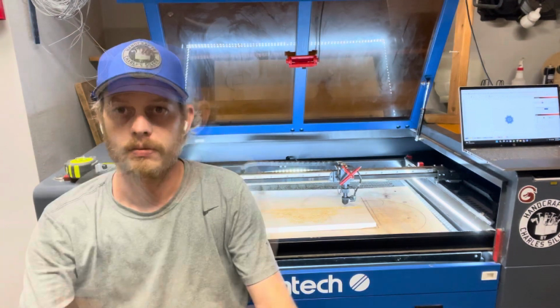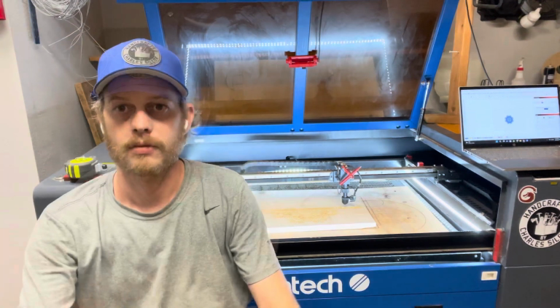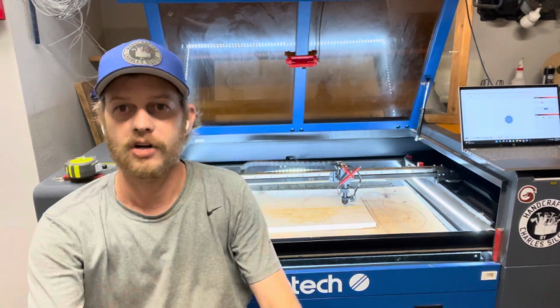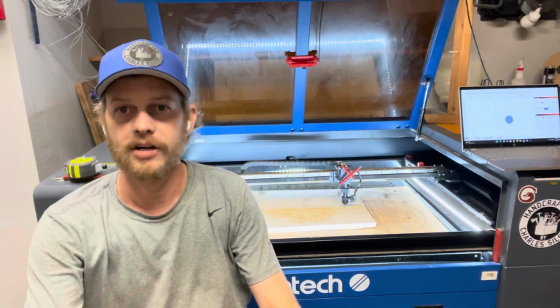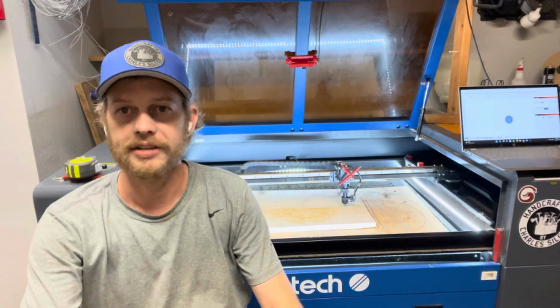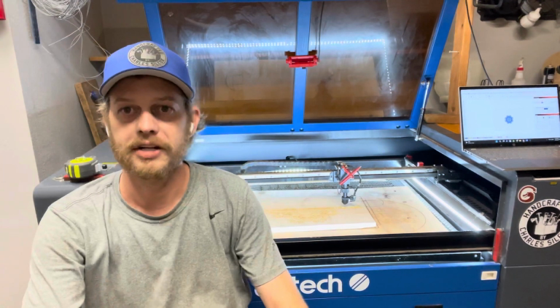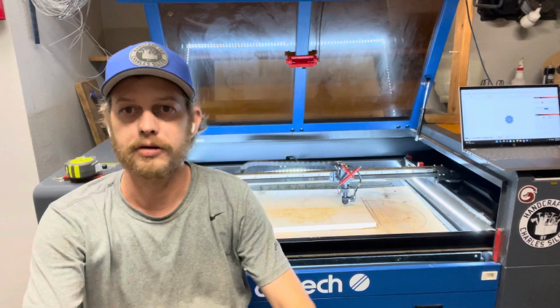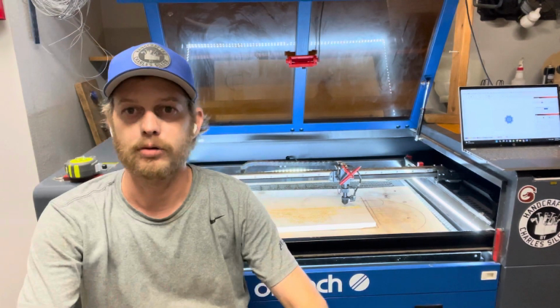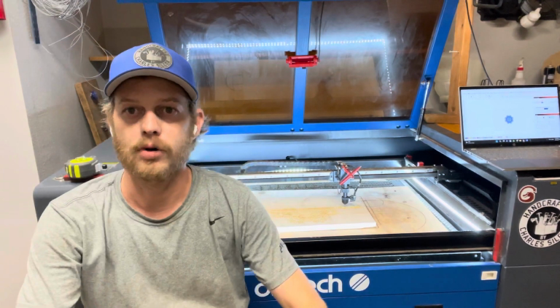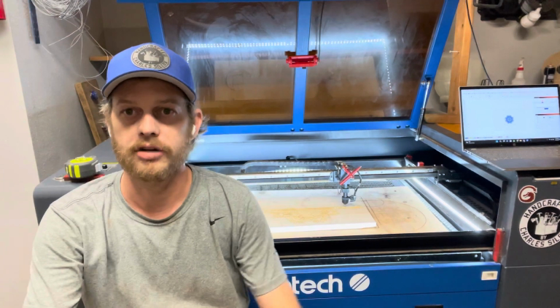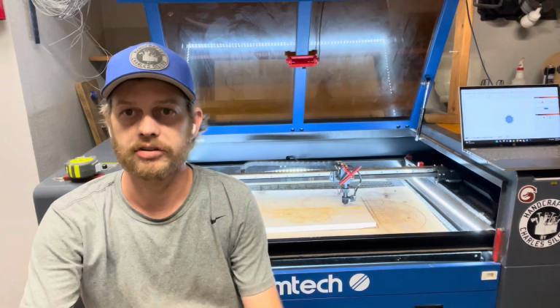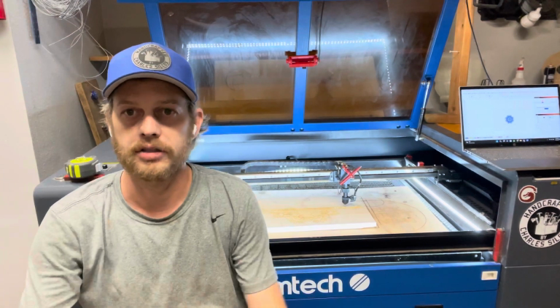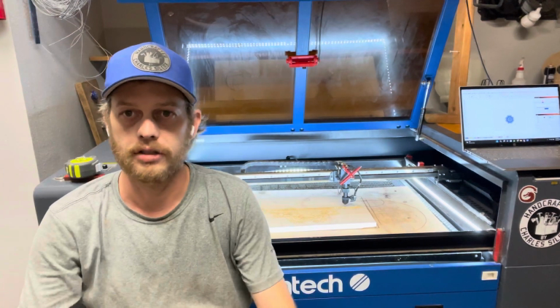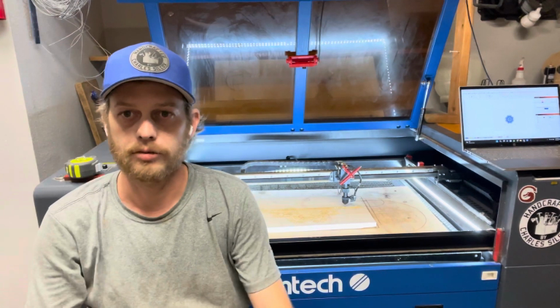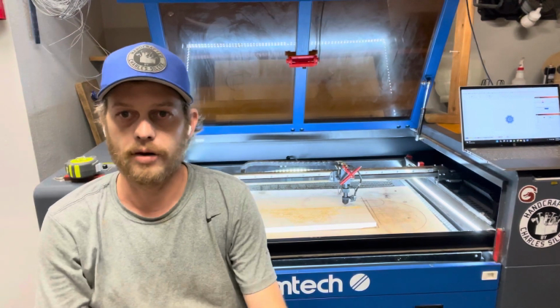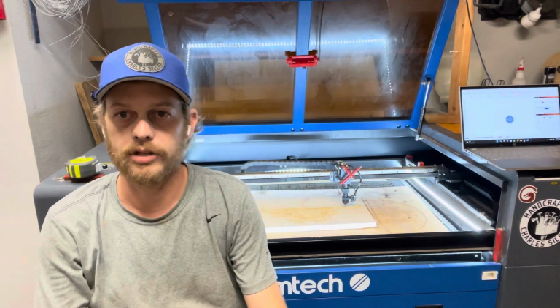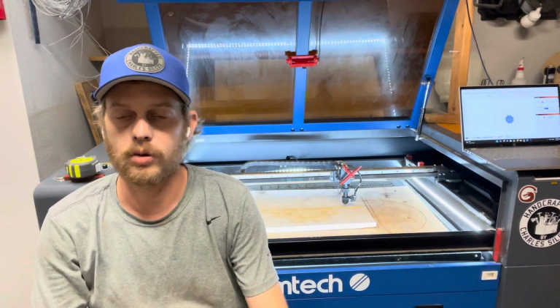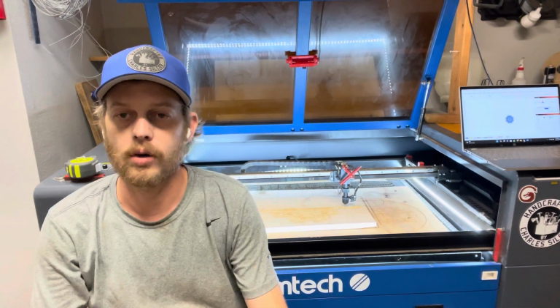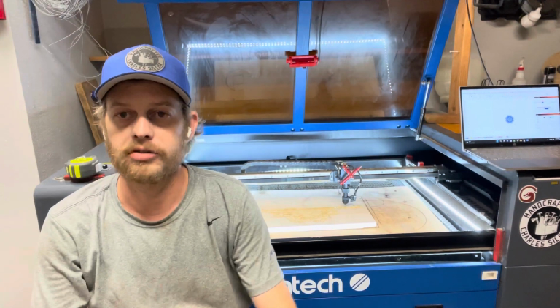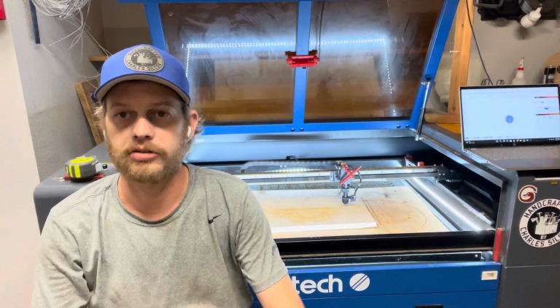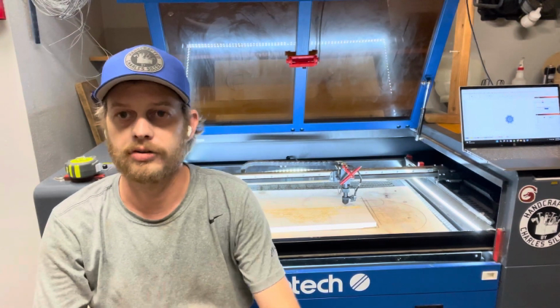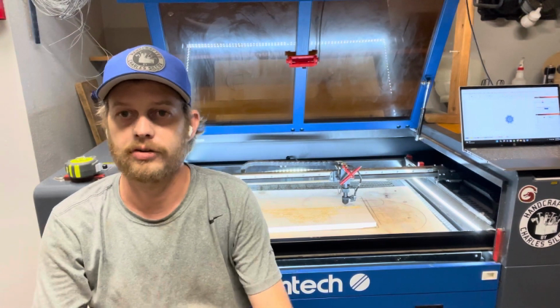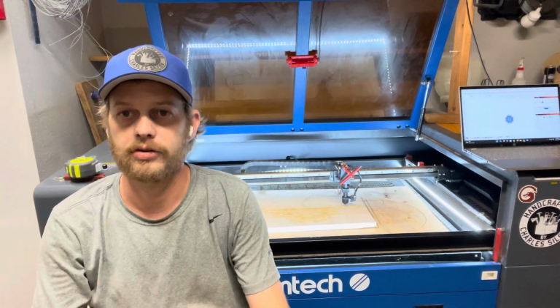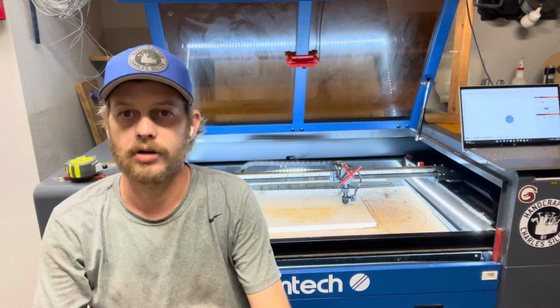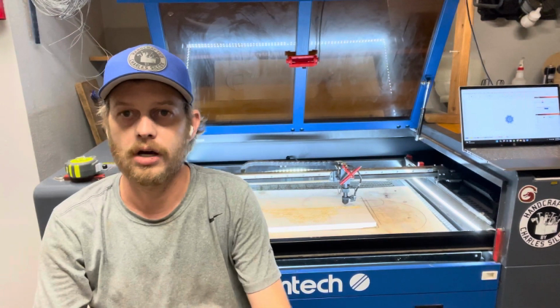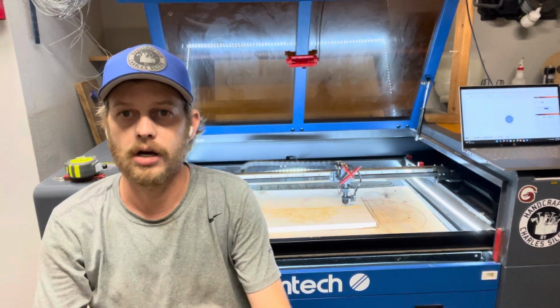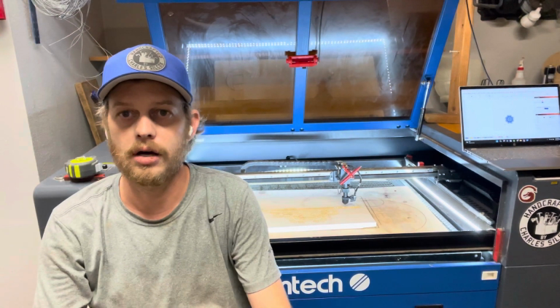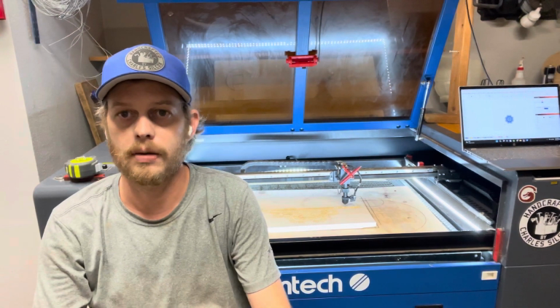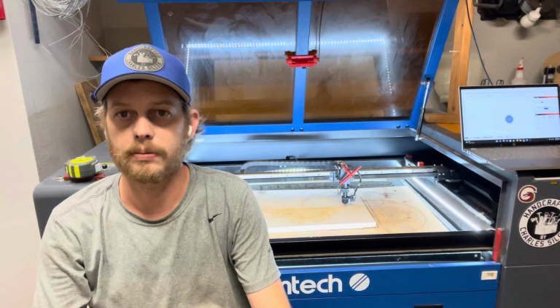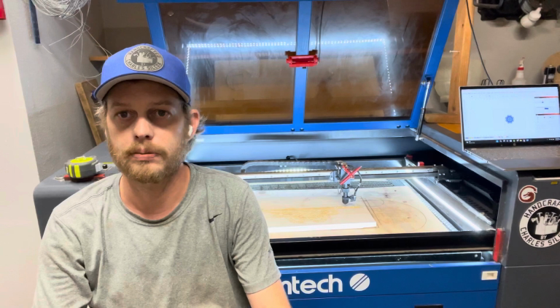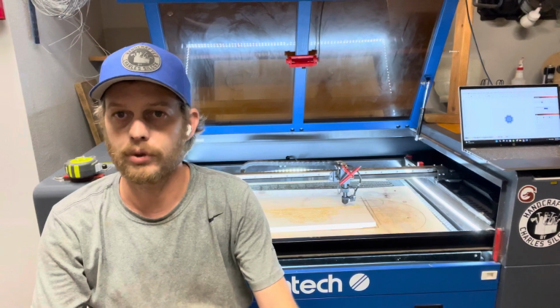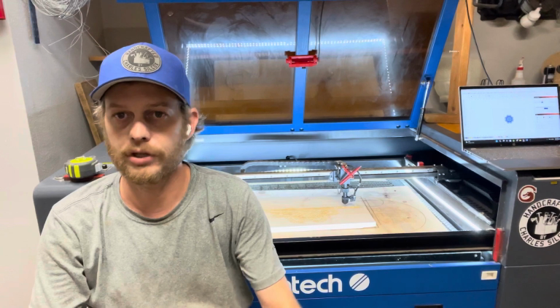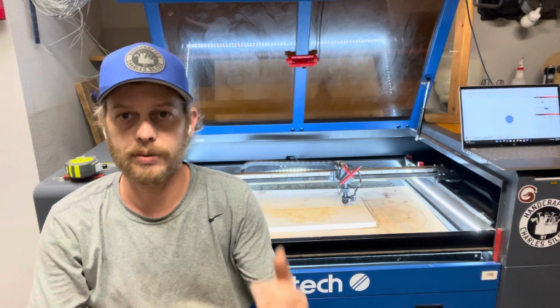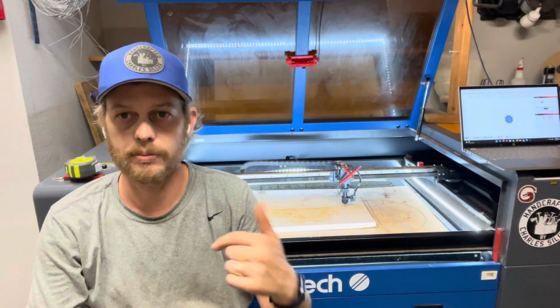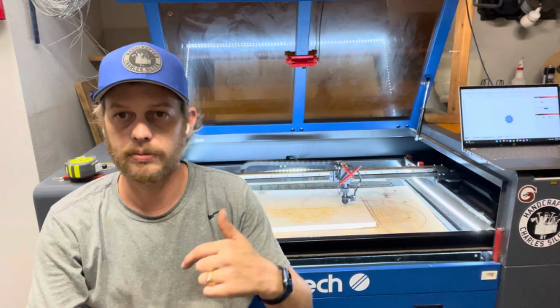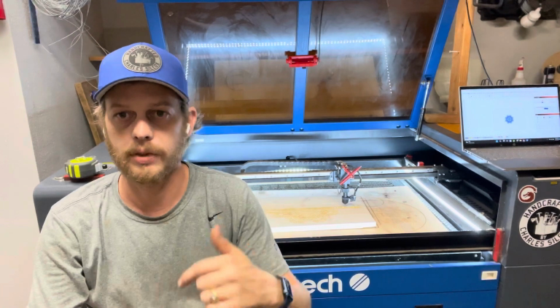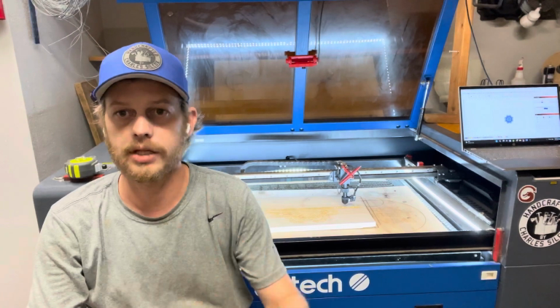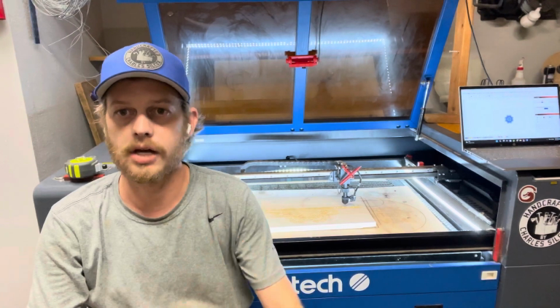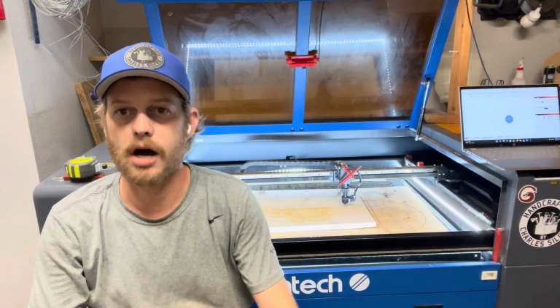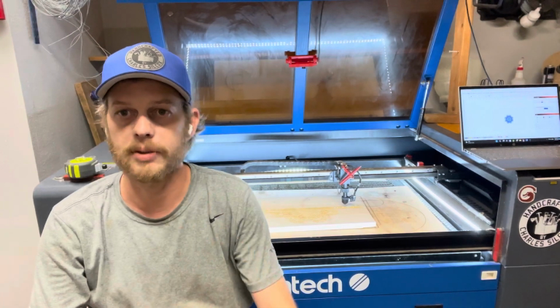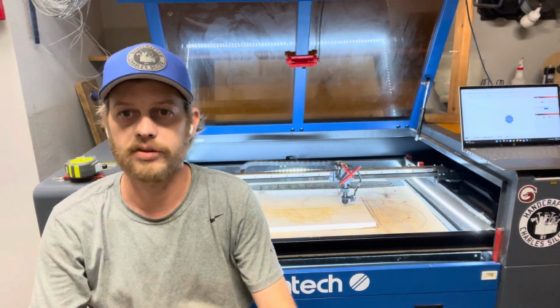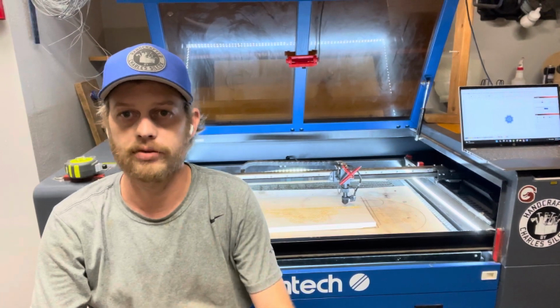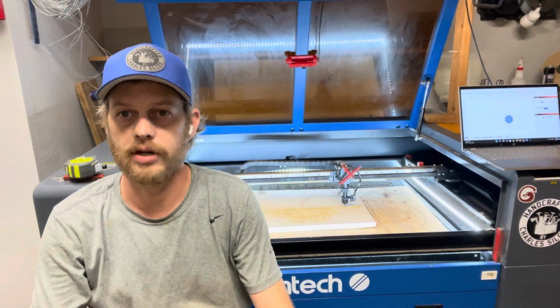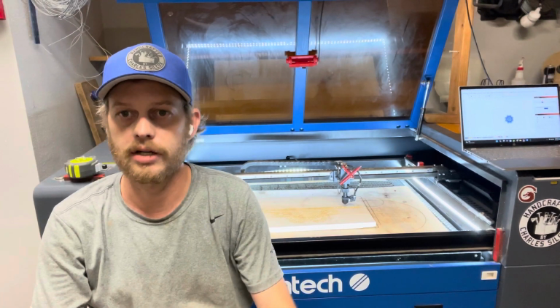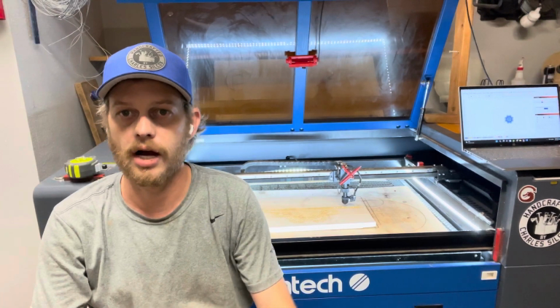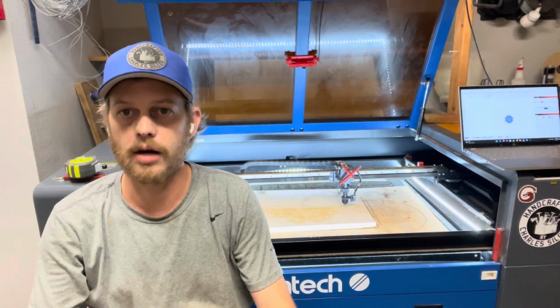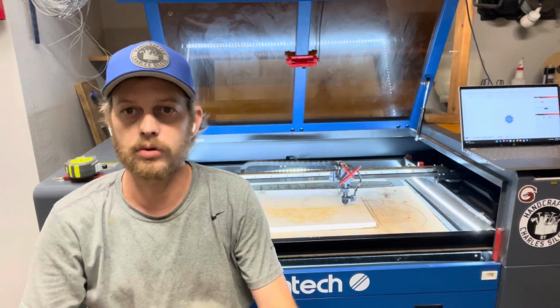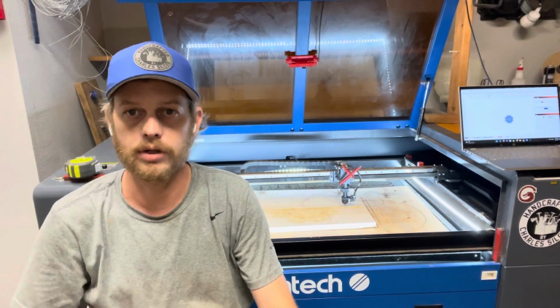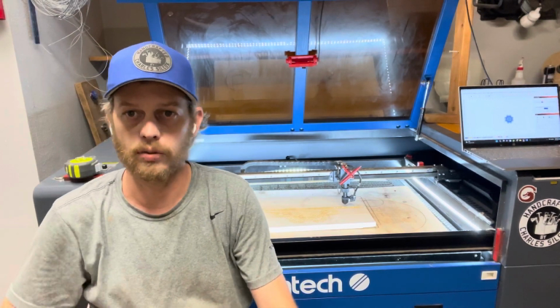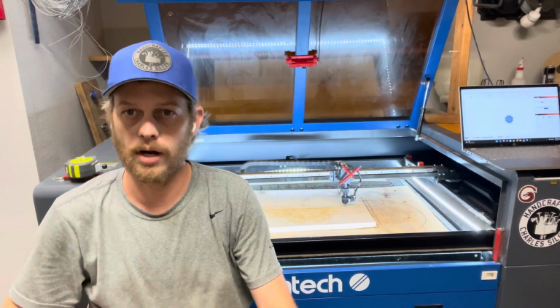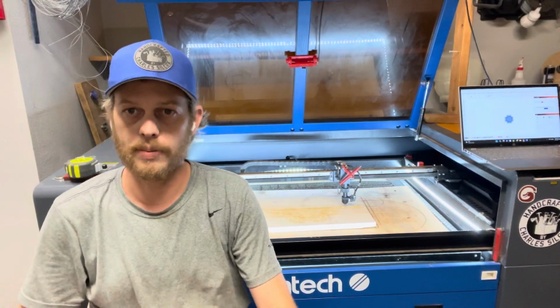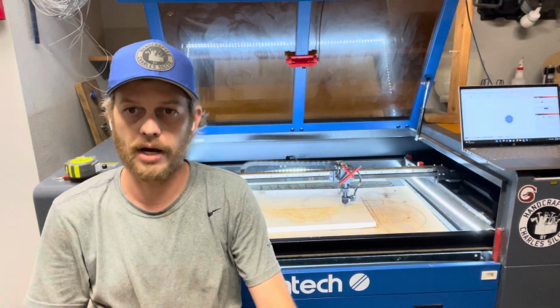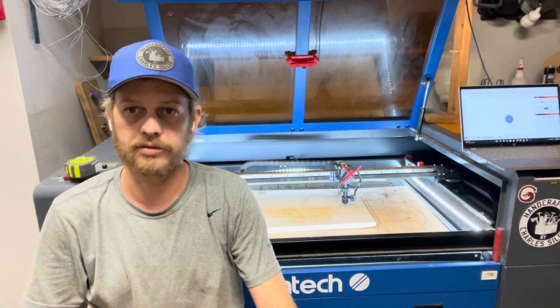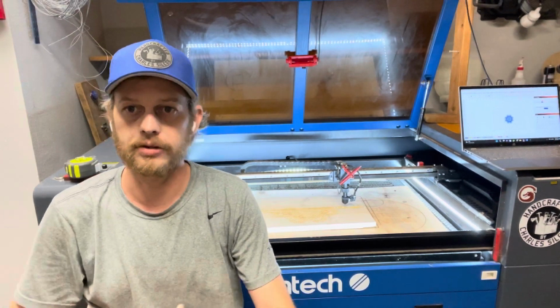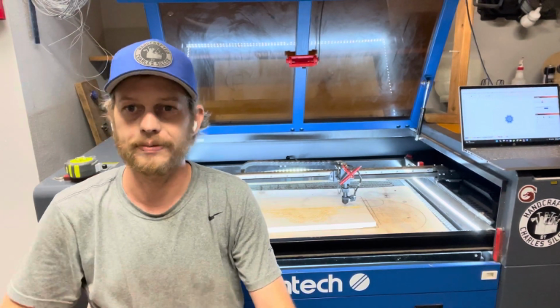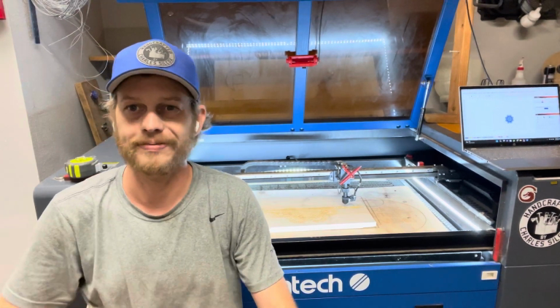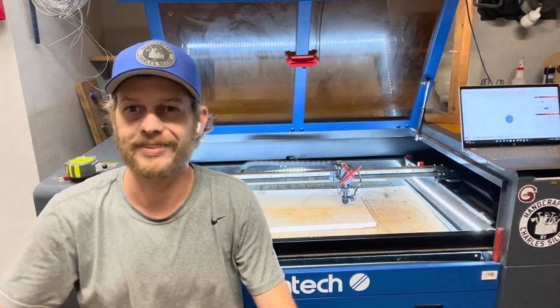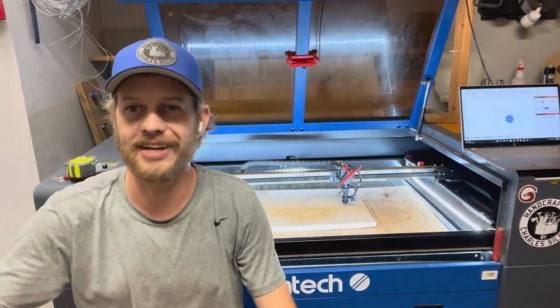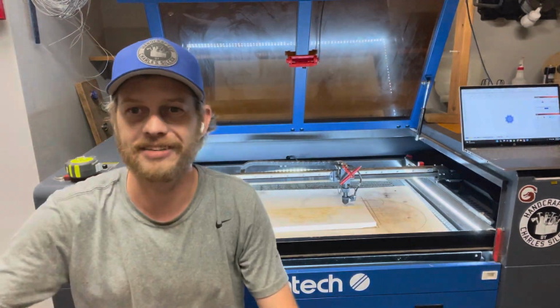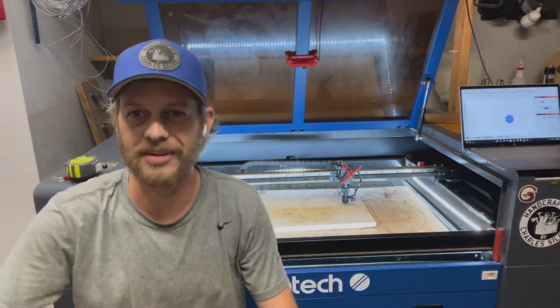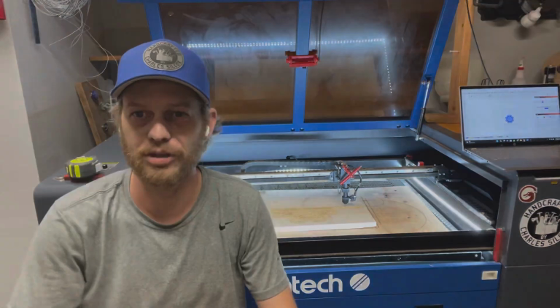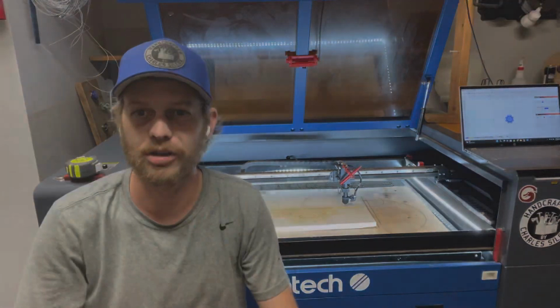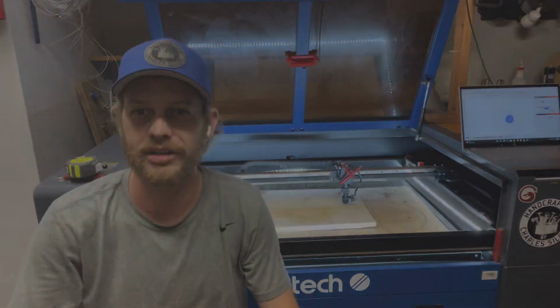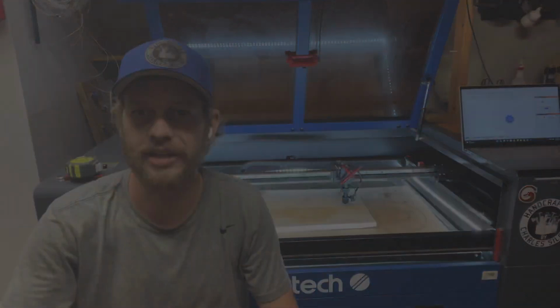Alright, thank you for watching. If you have any questions, put them in the comments and I will get right back to you. Thanks, have a great day.